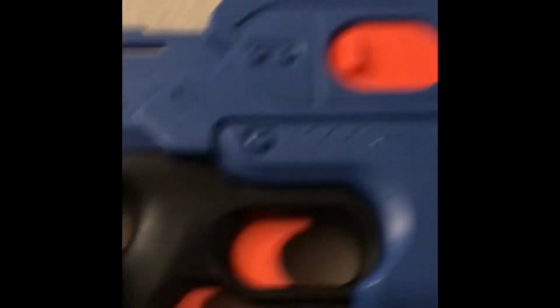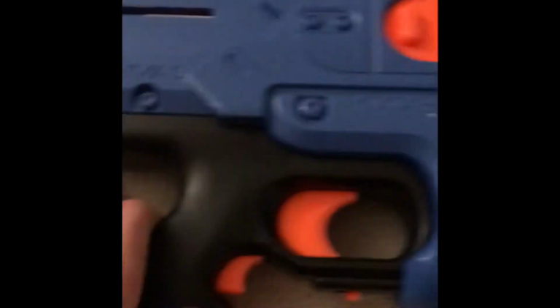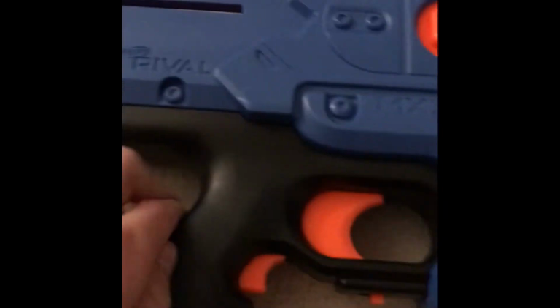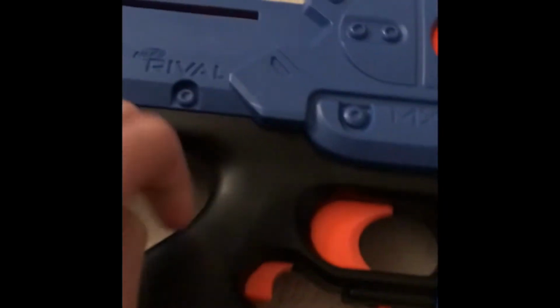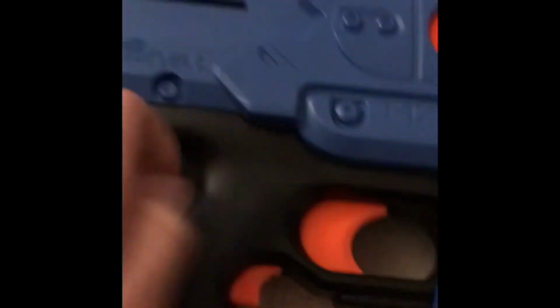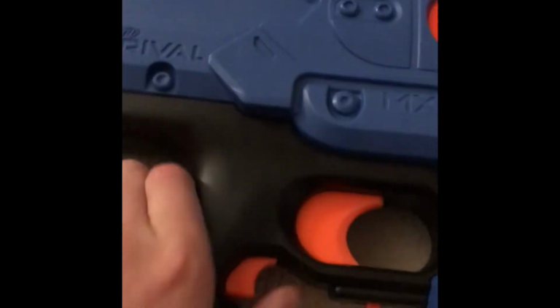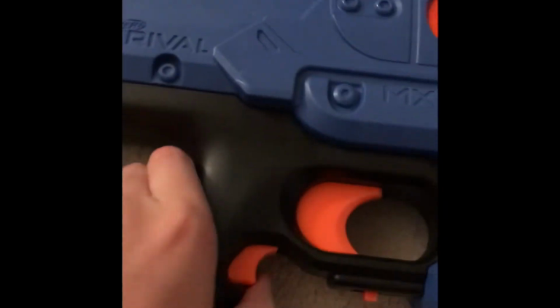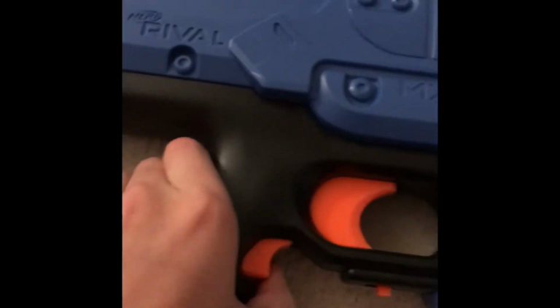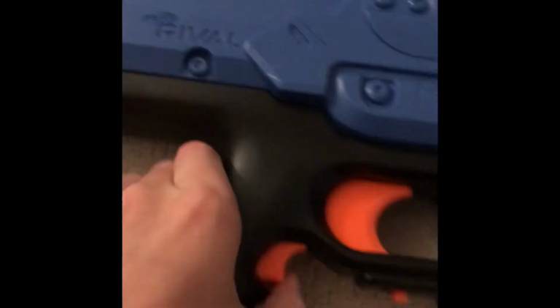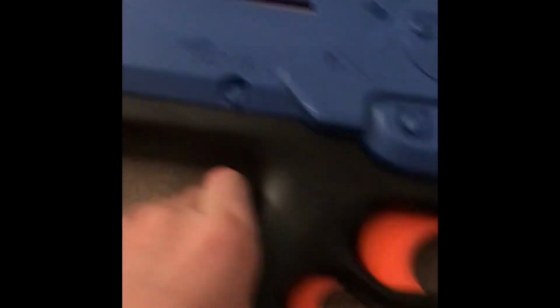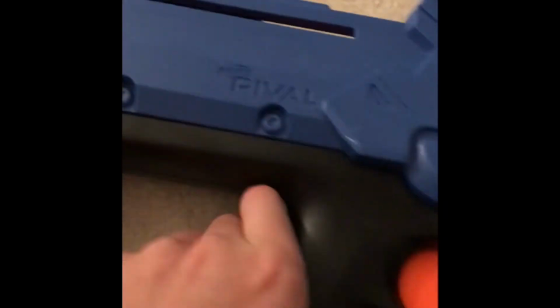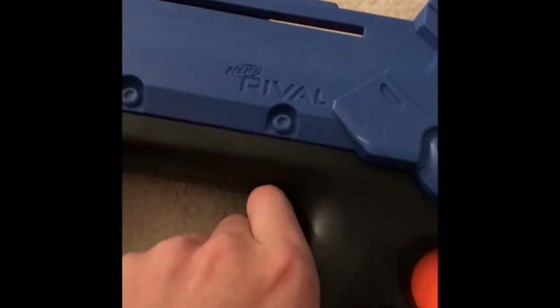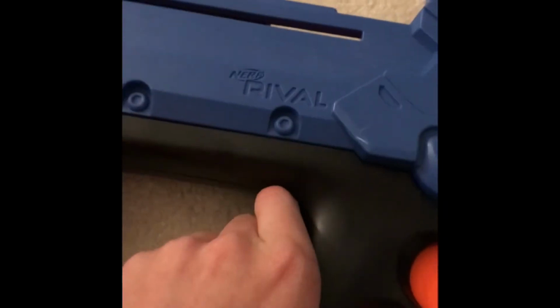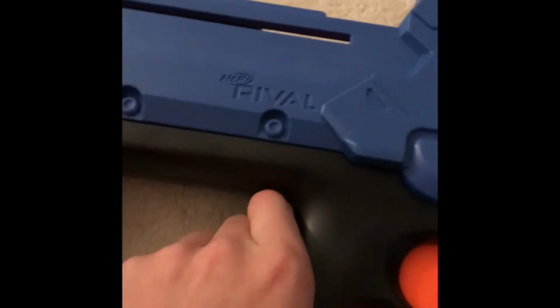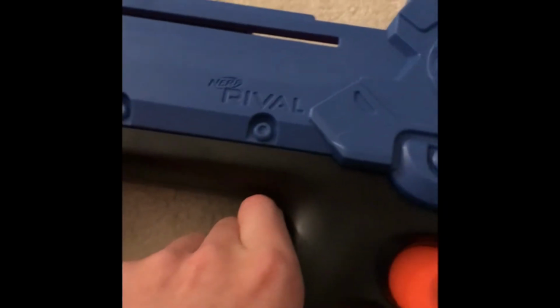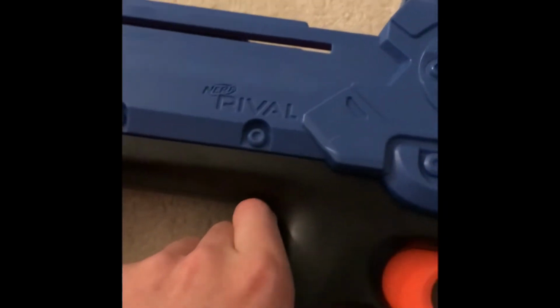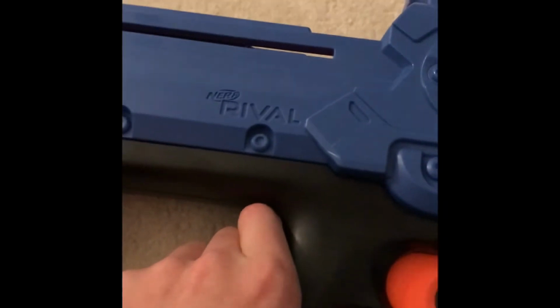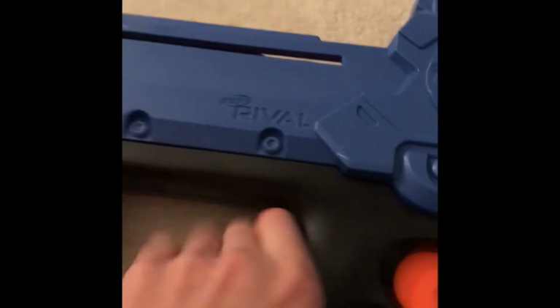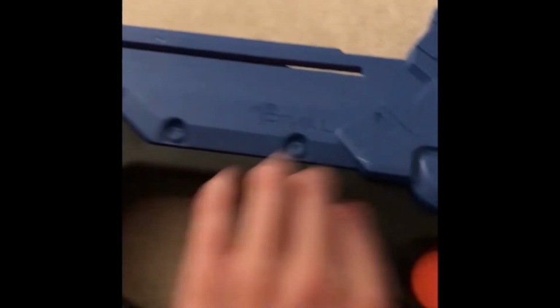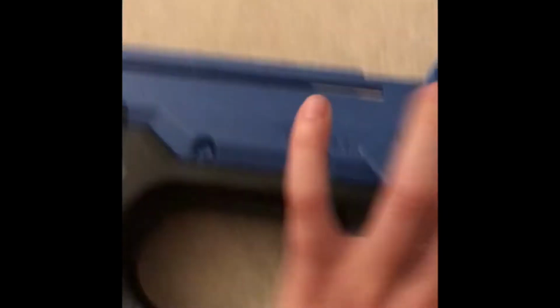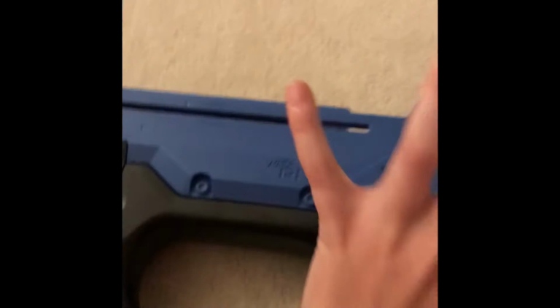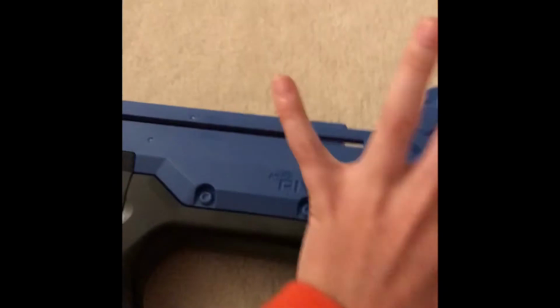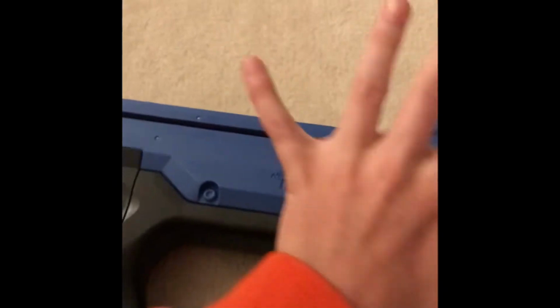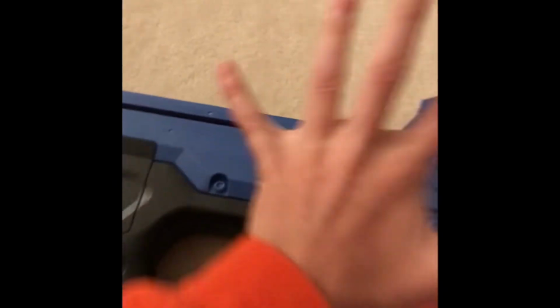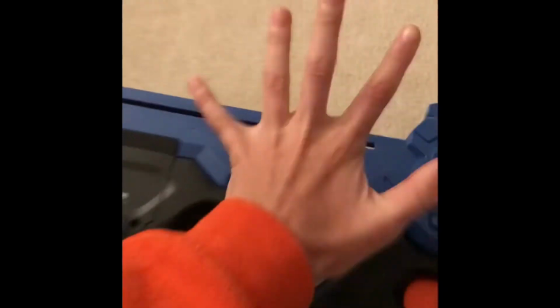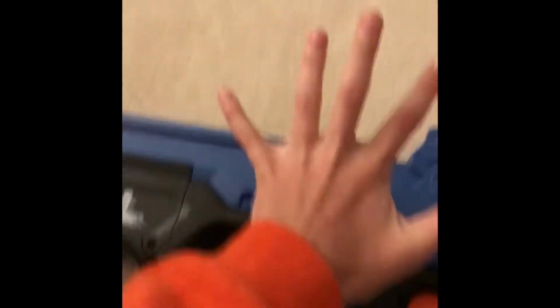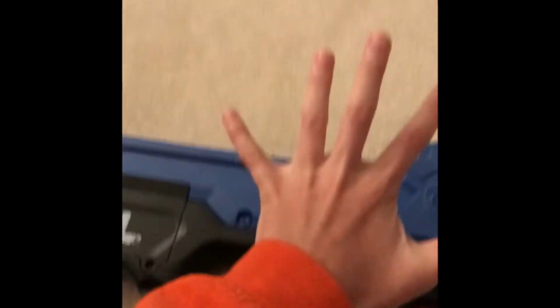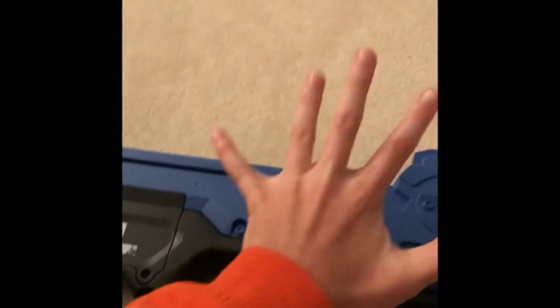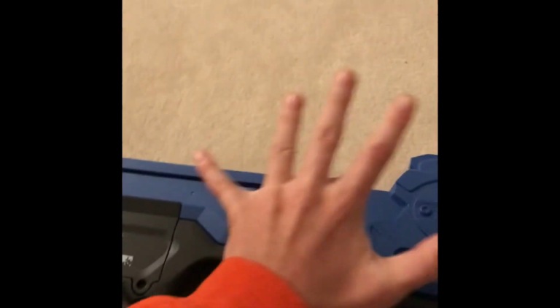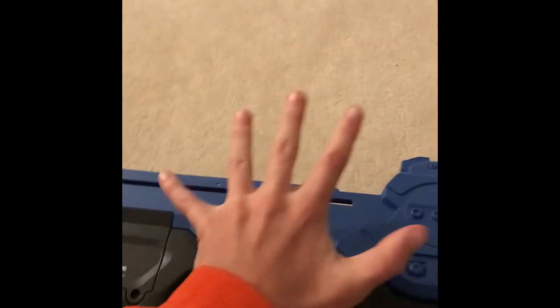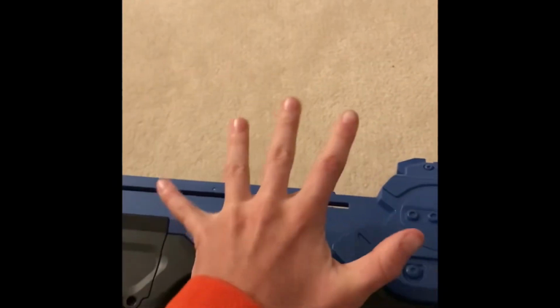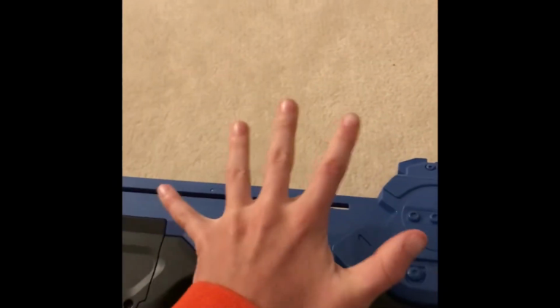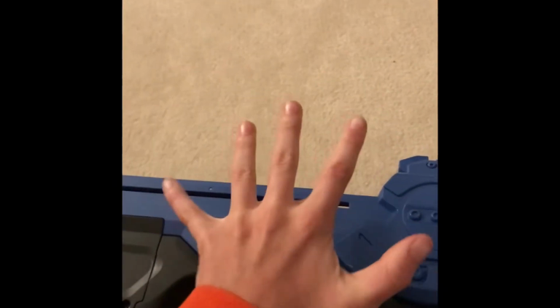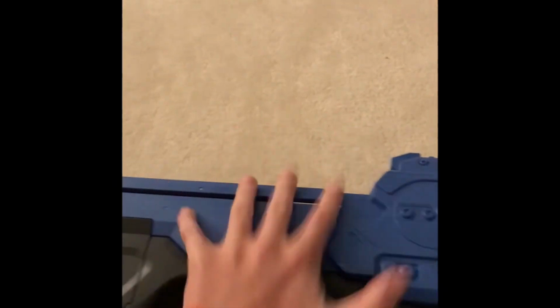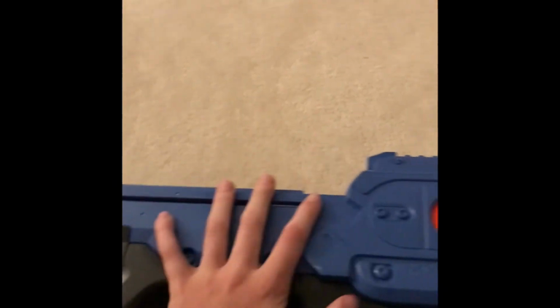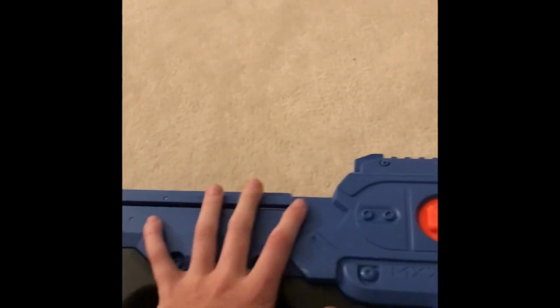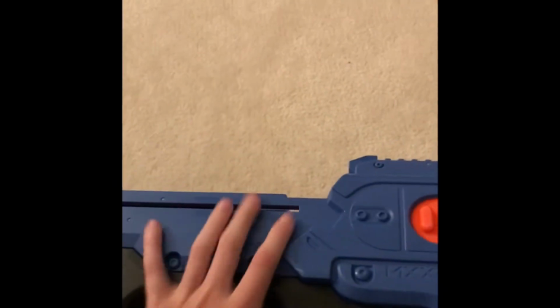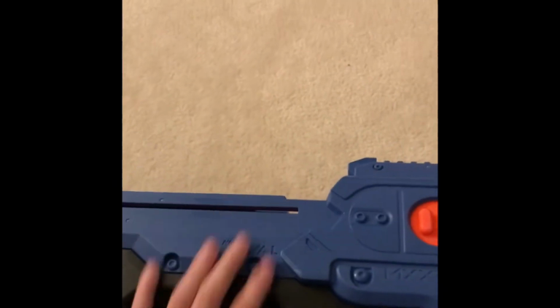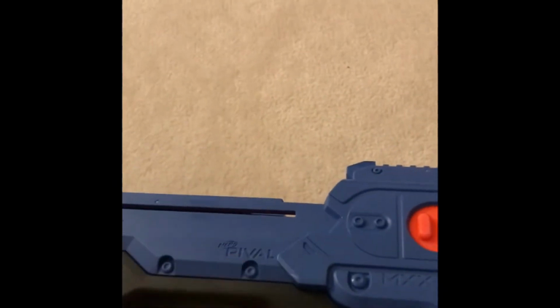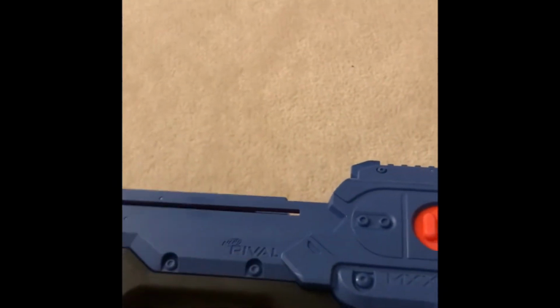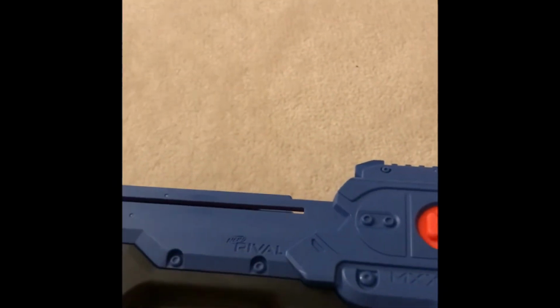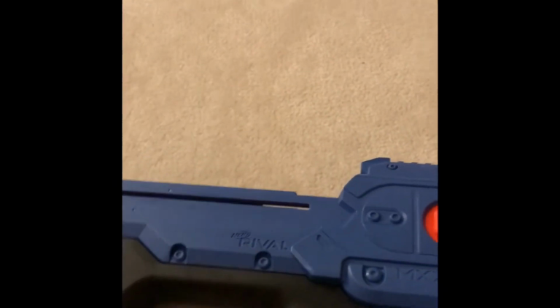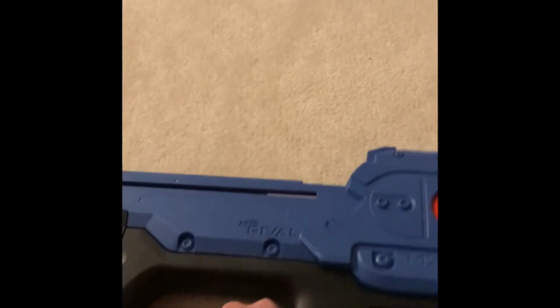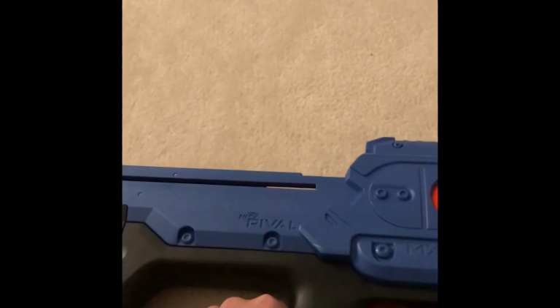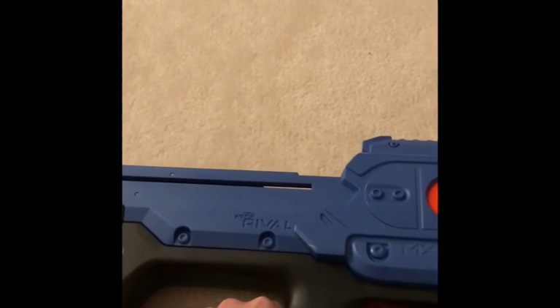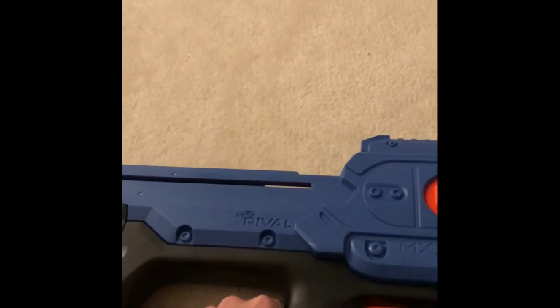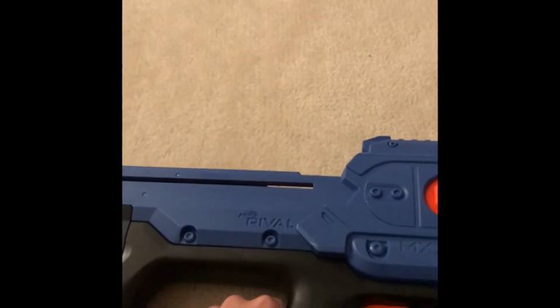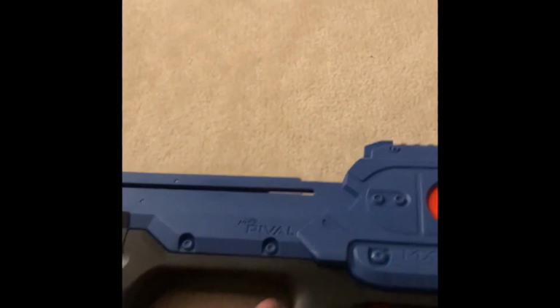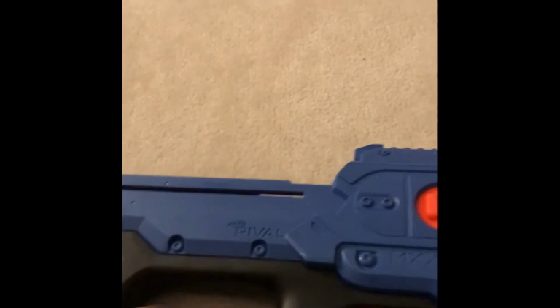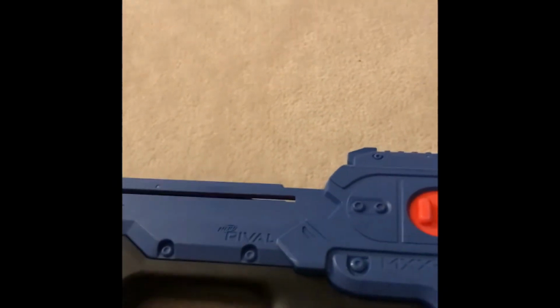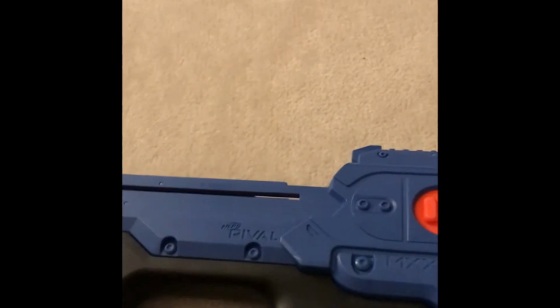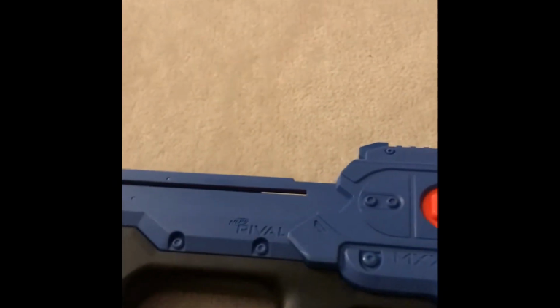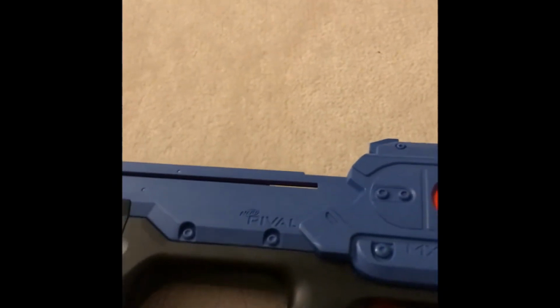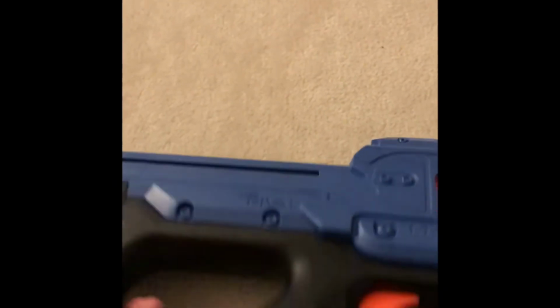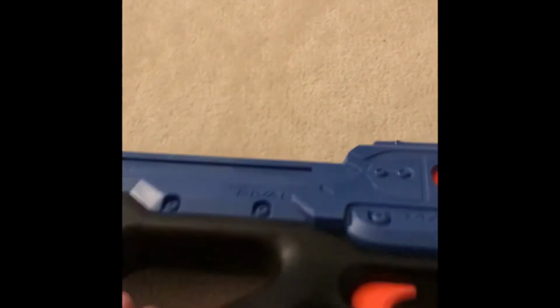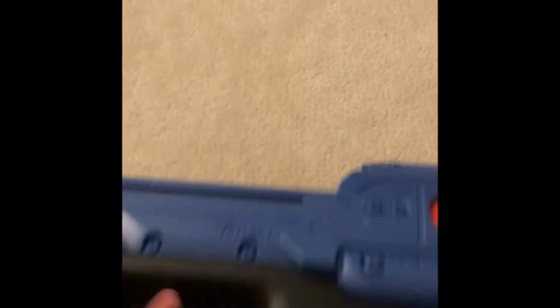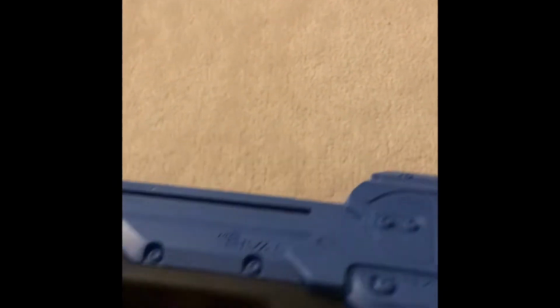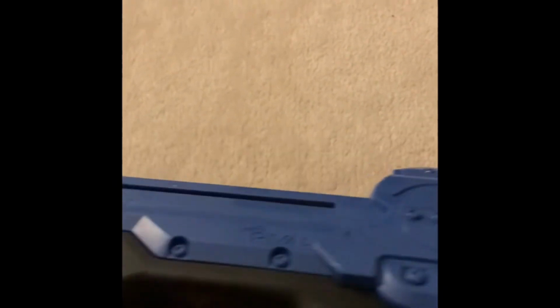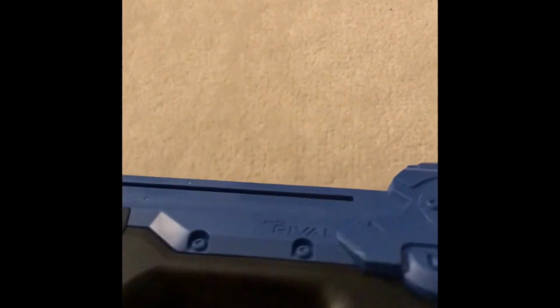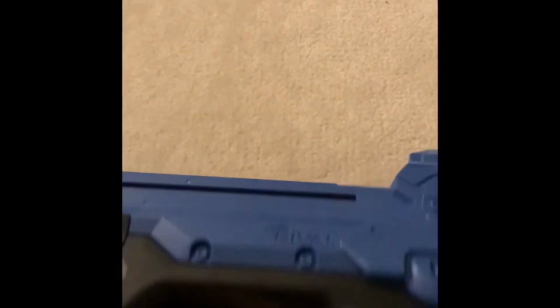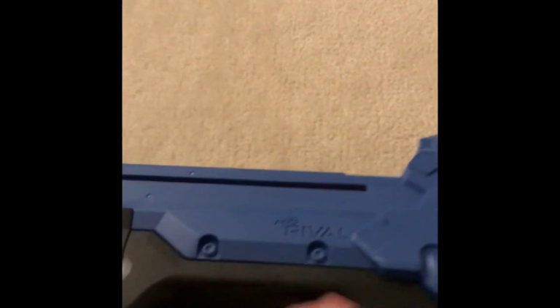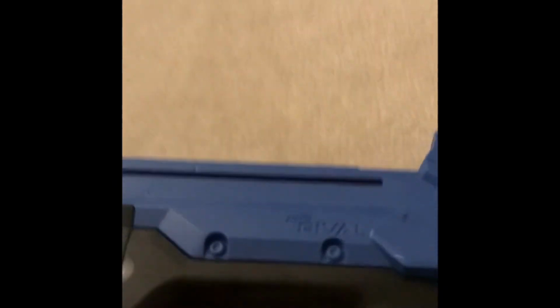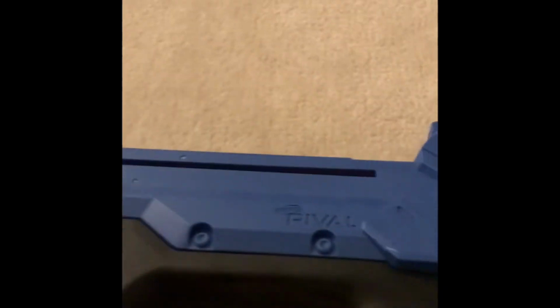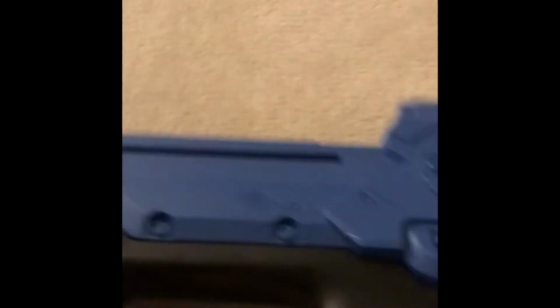Grip — I'm a little stock person, I have small hands, and it's just a clean, nice grip.